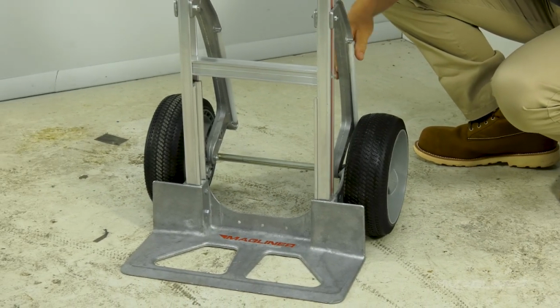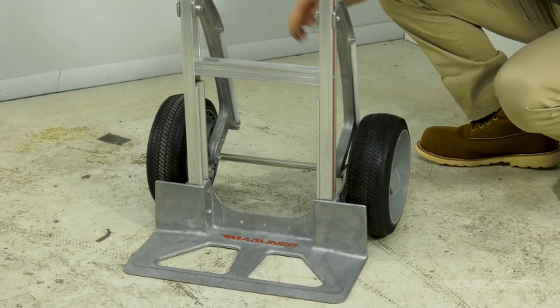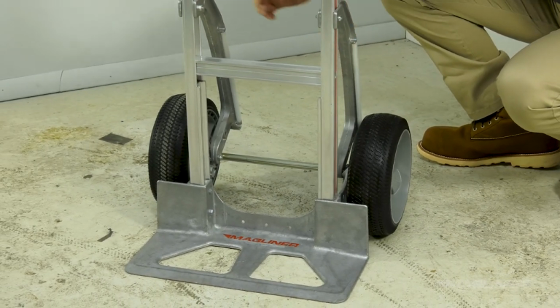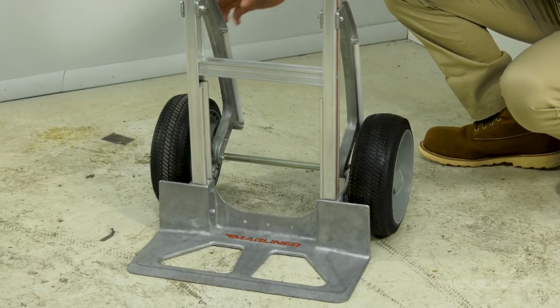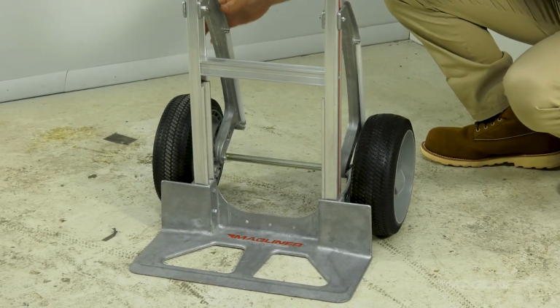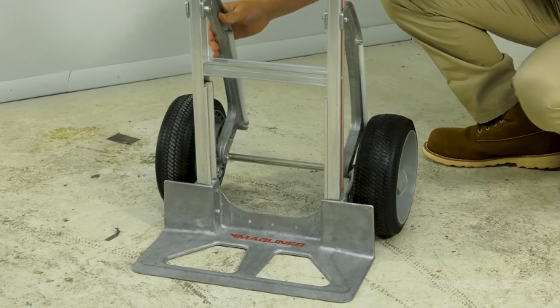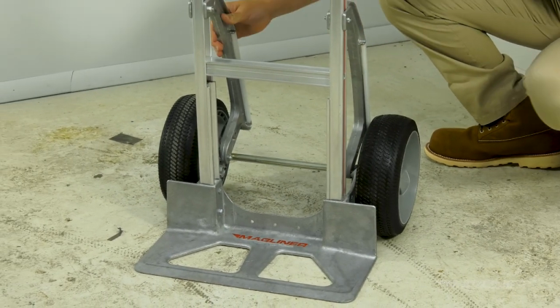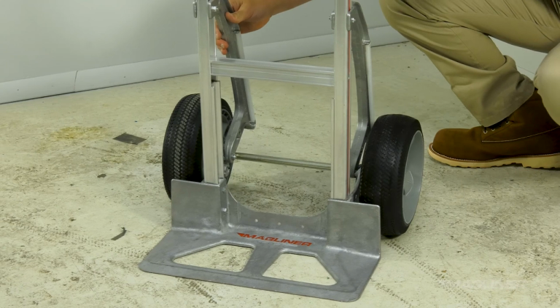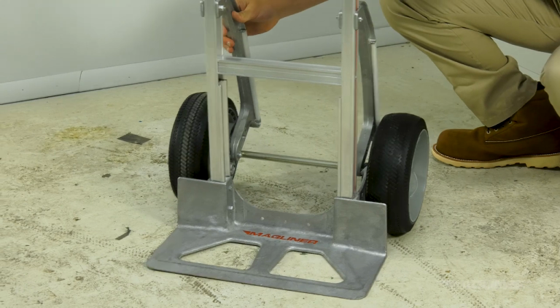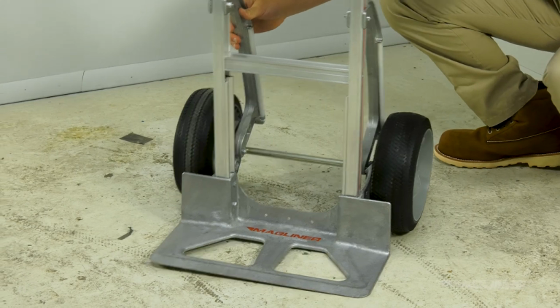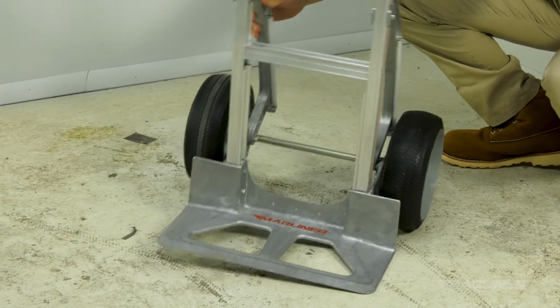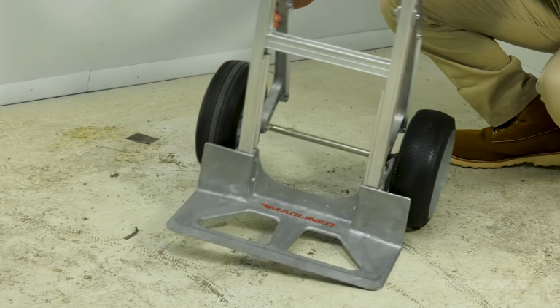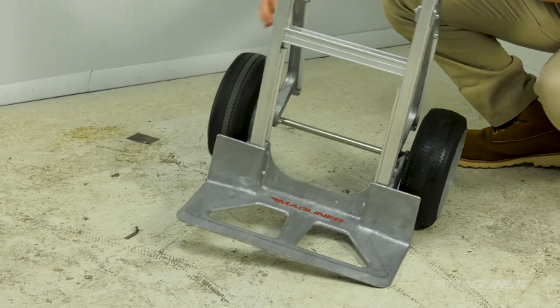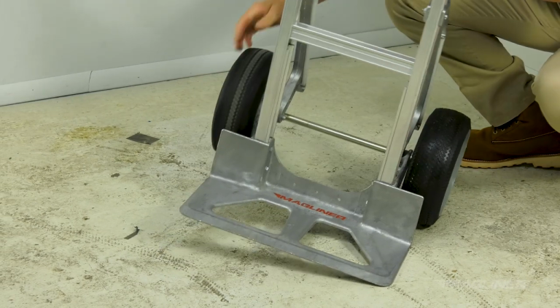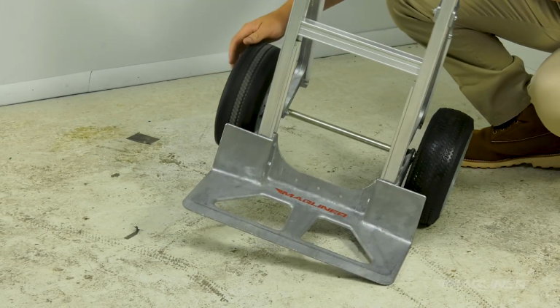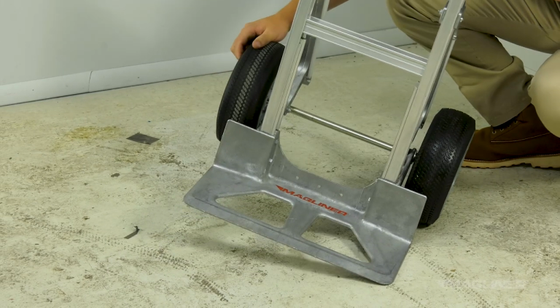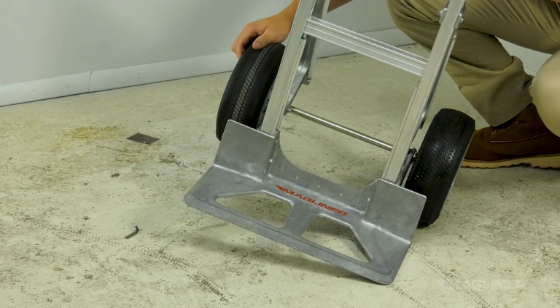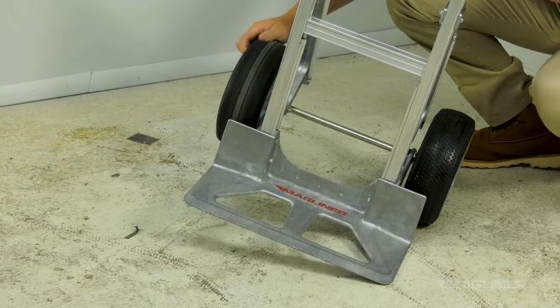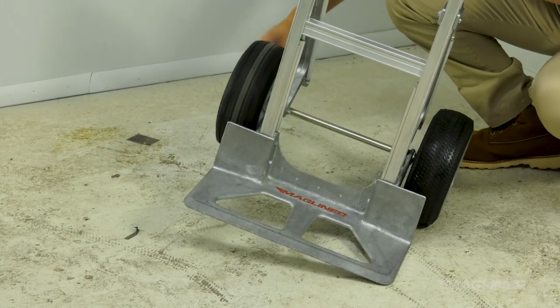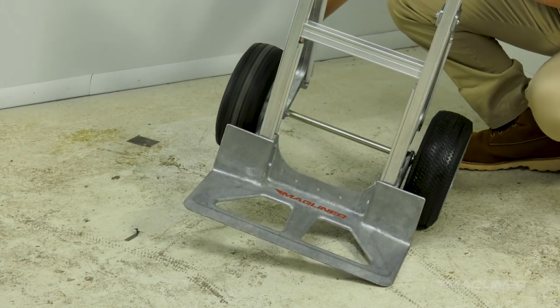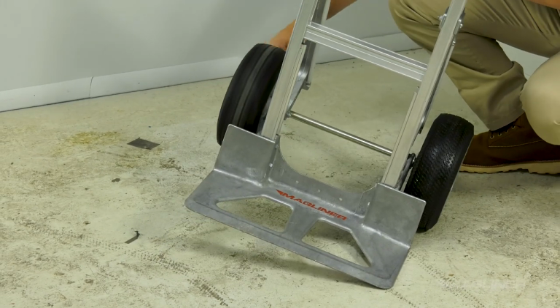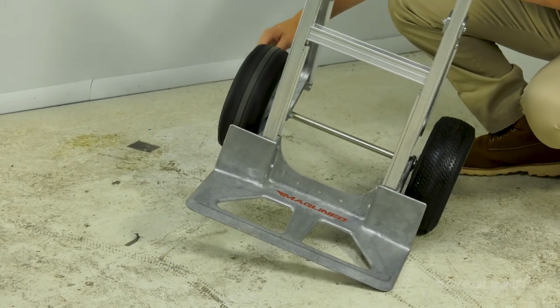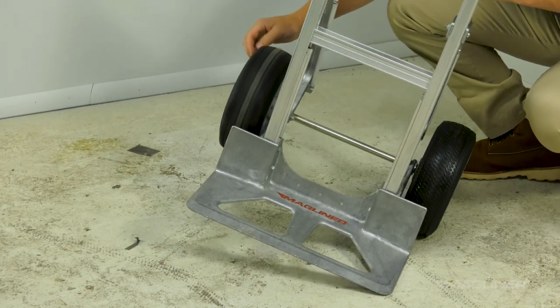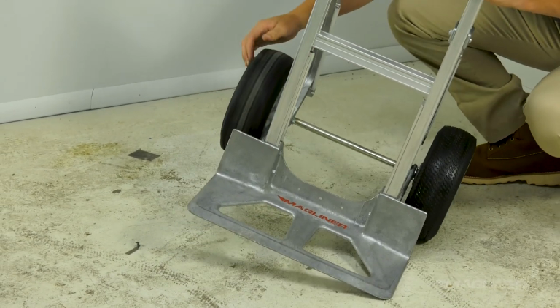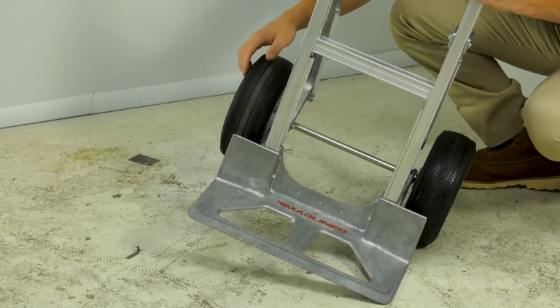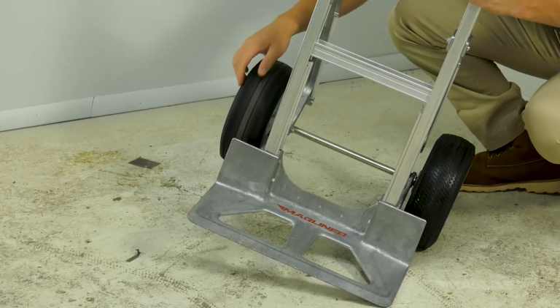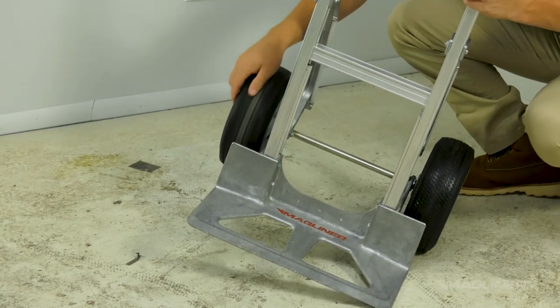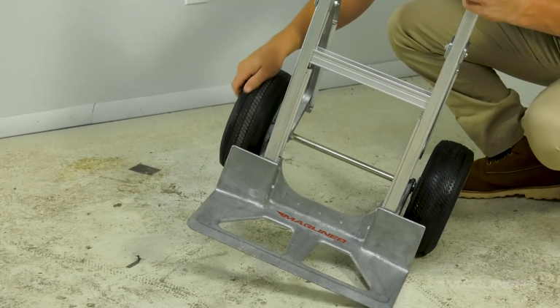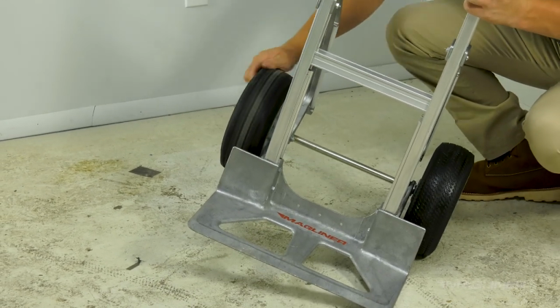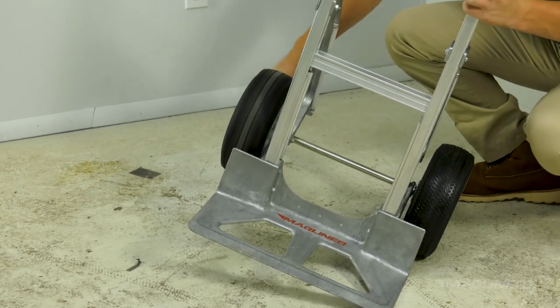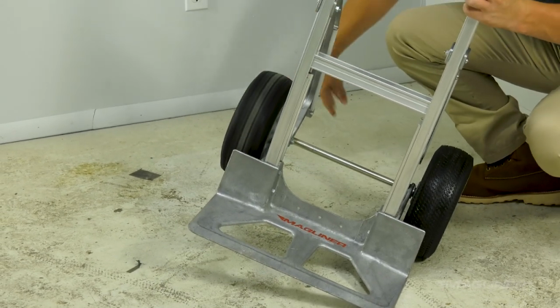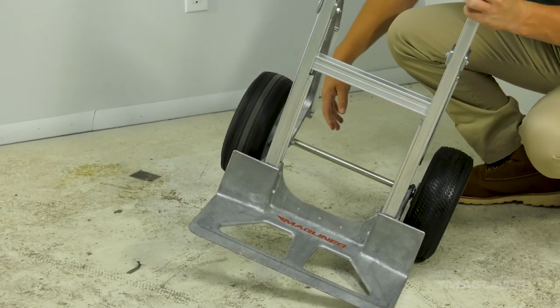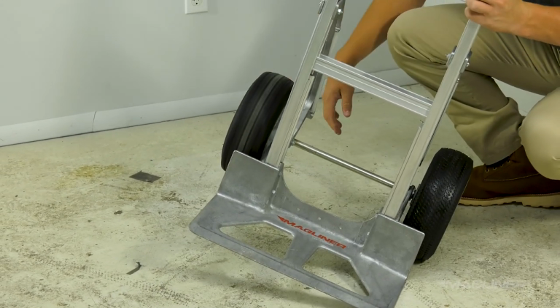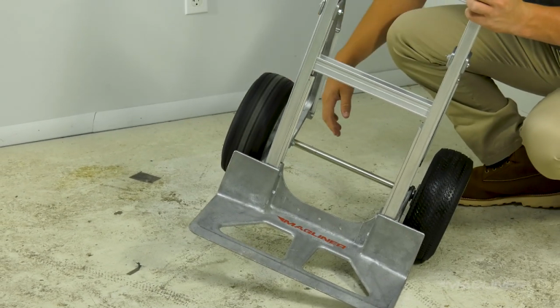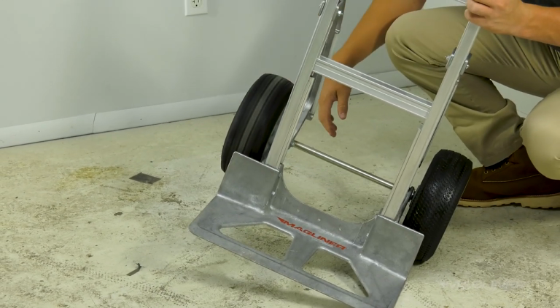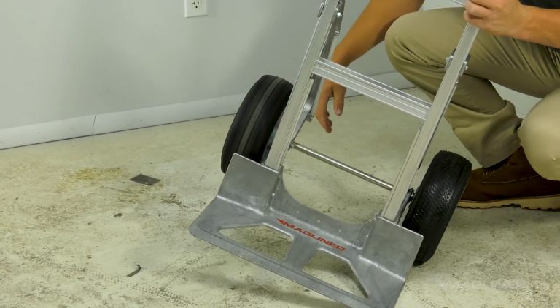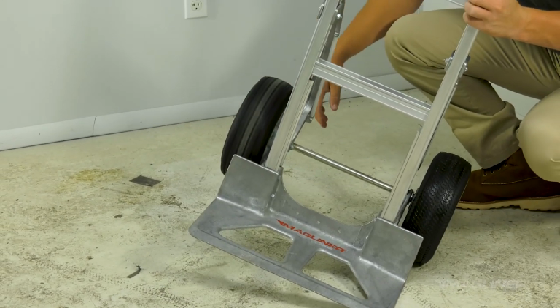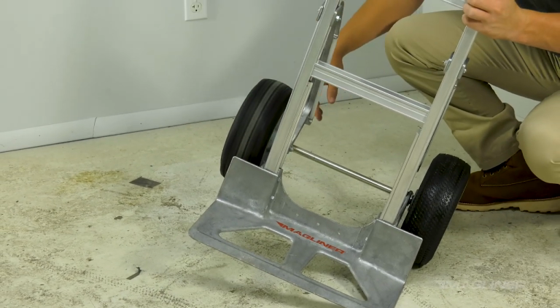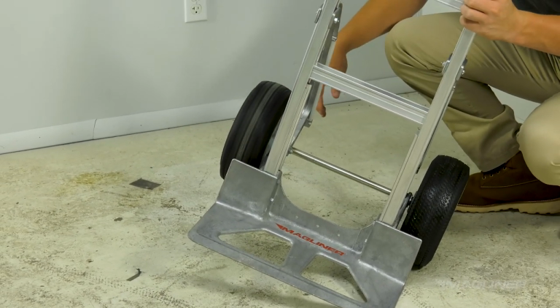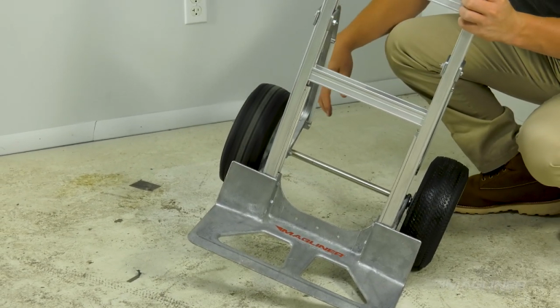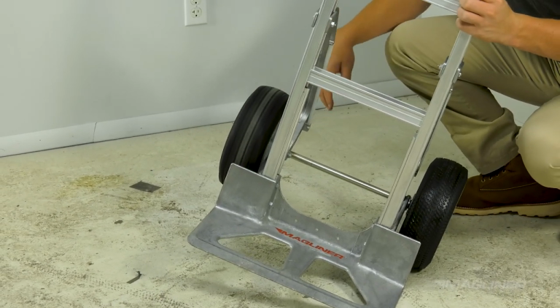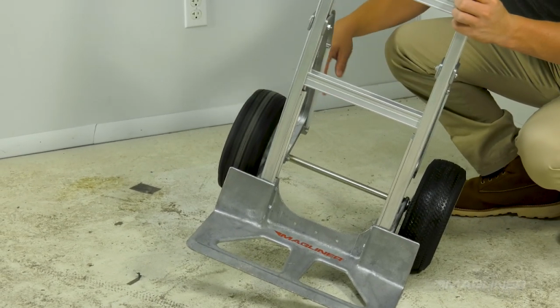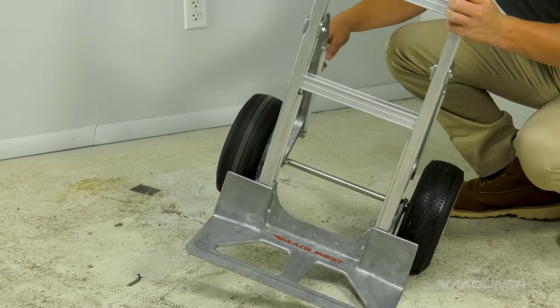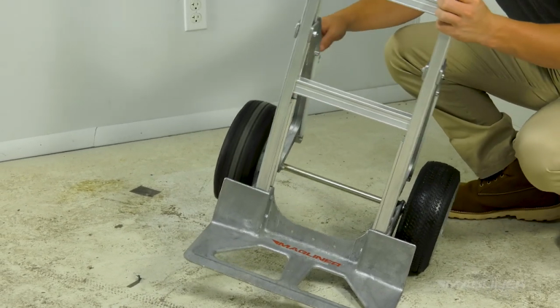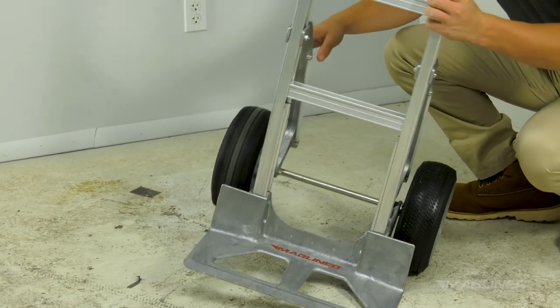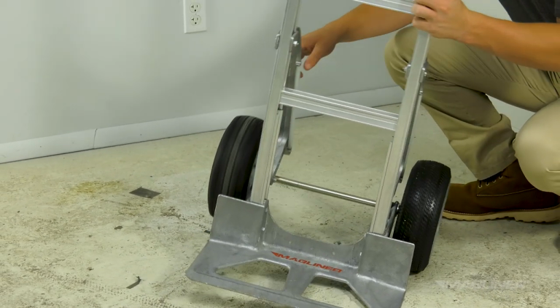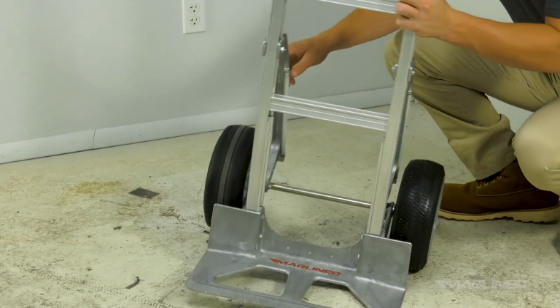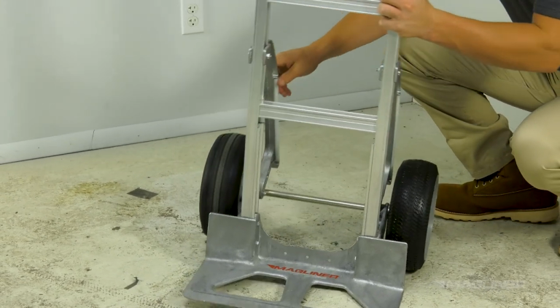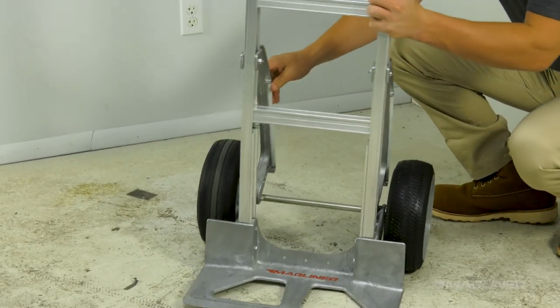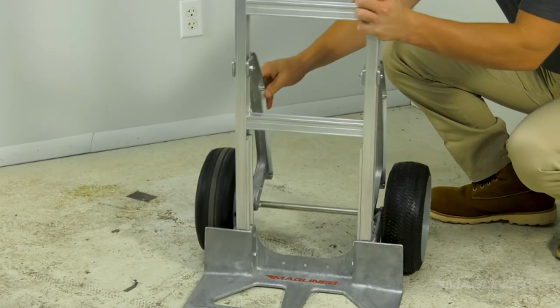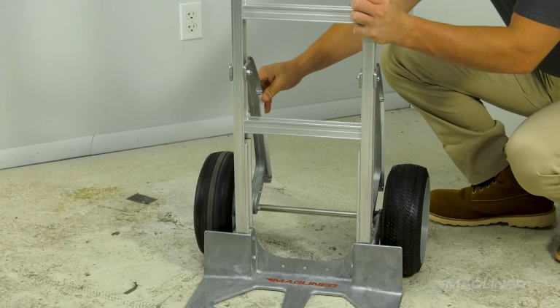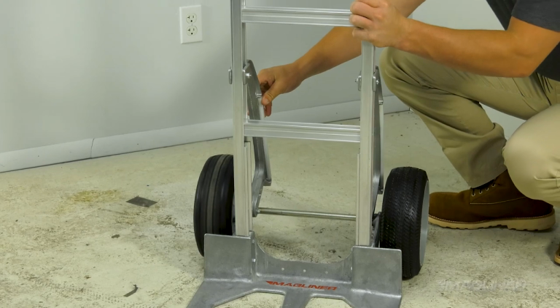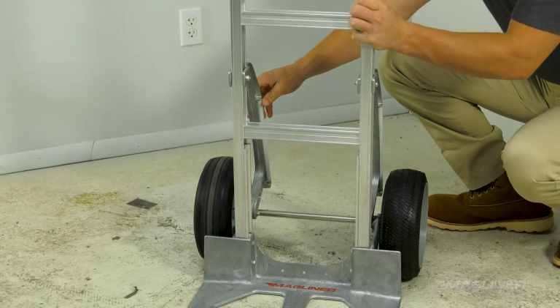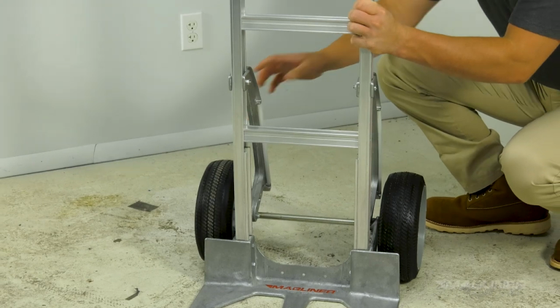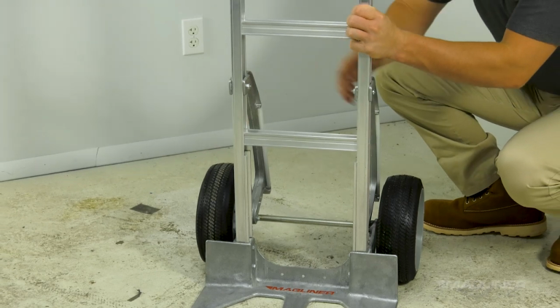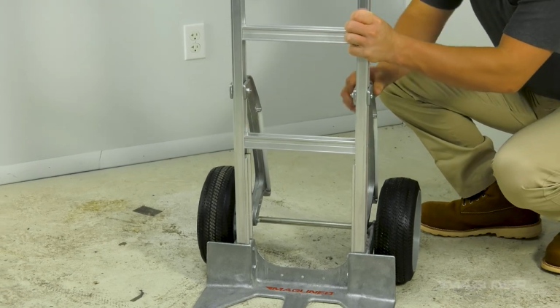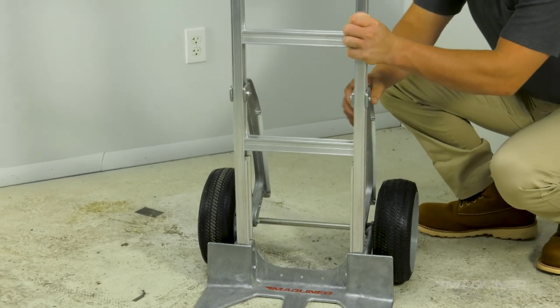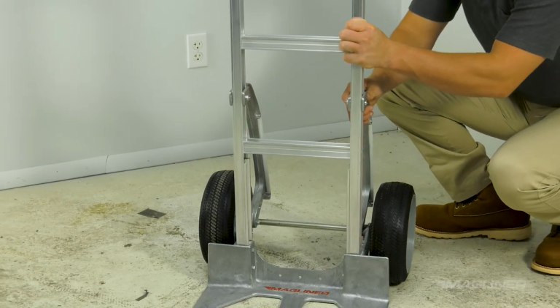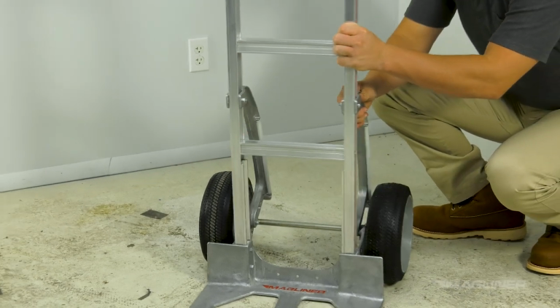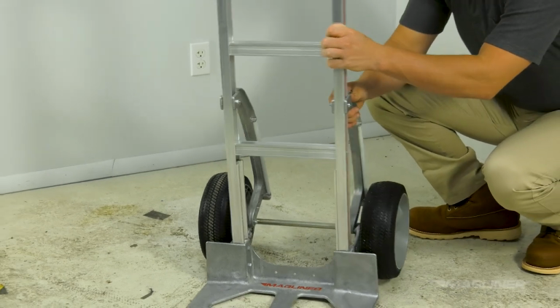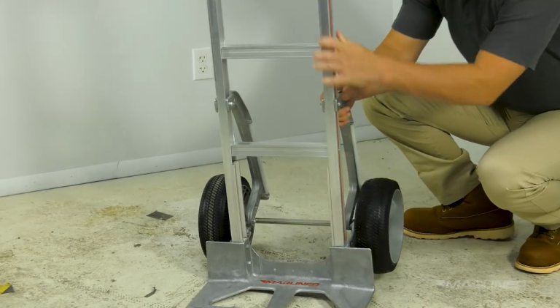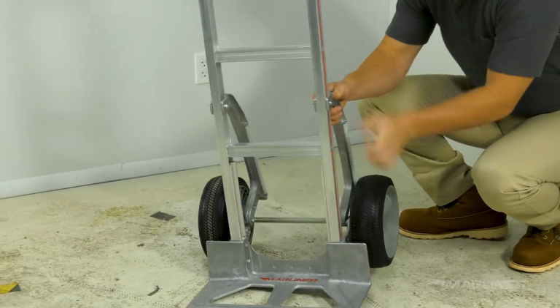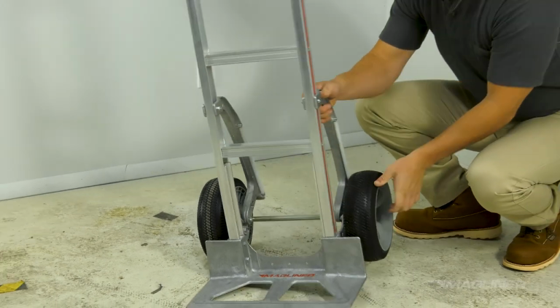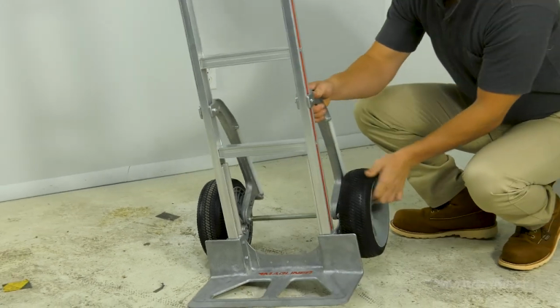Never use equipment that is not in proper working order, as you risk damaging the product being transported and, more importantly, you risk injuring yourself.